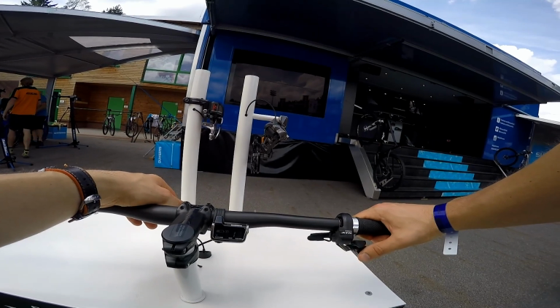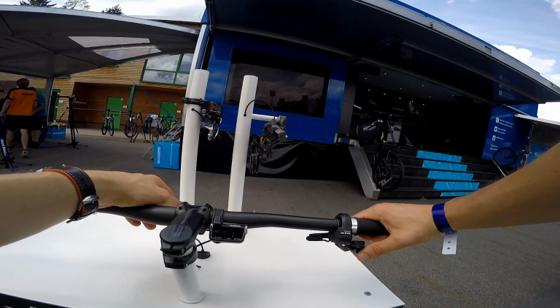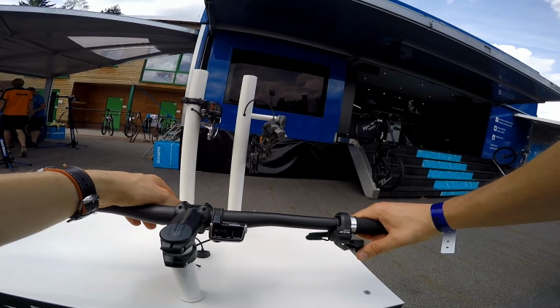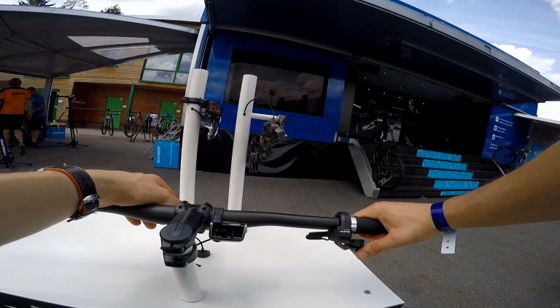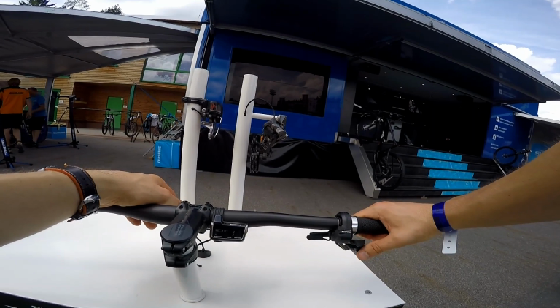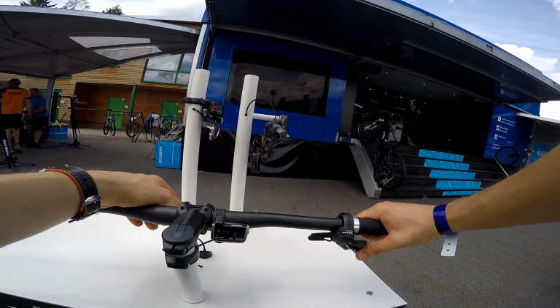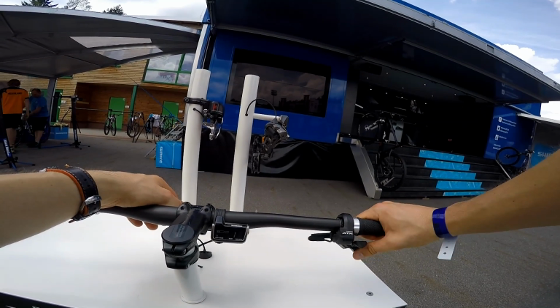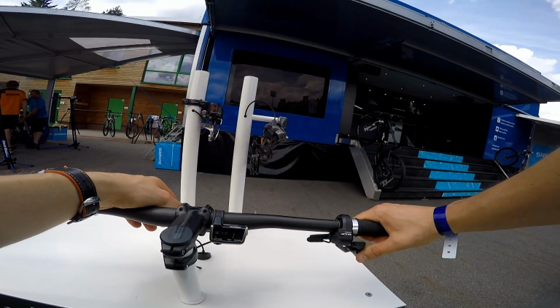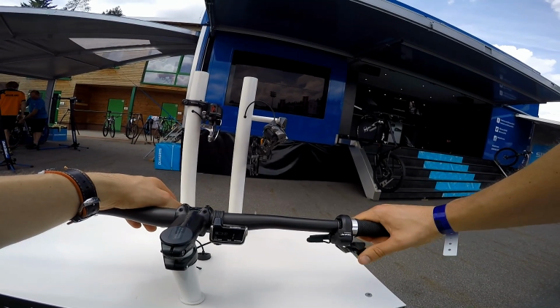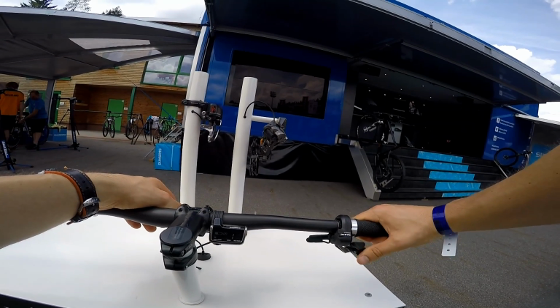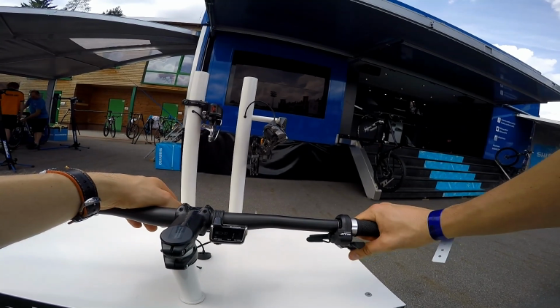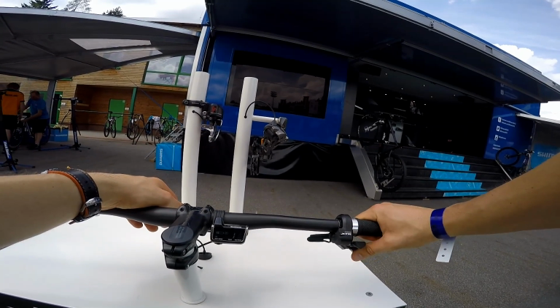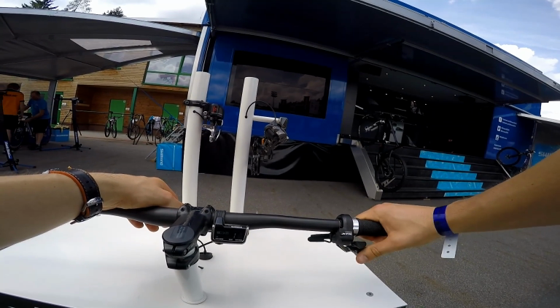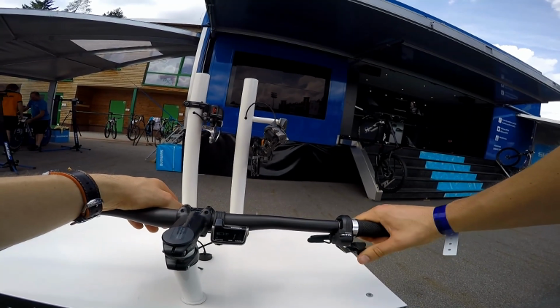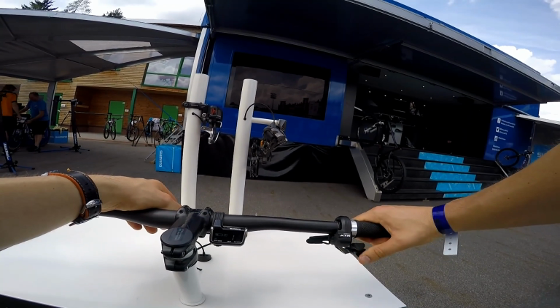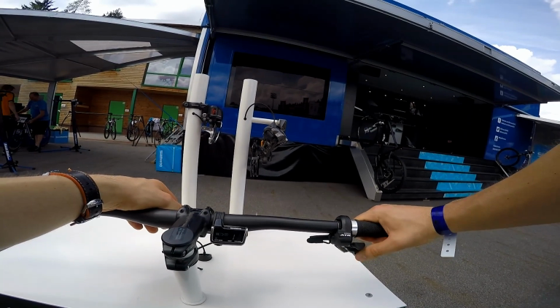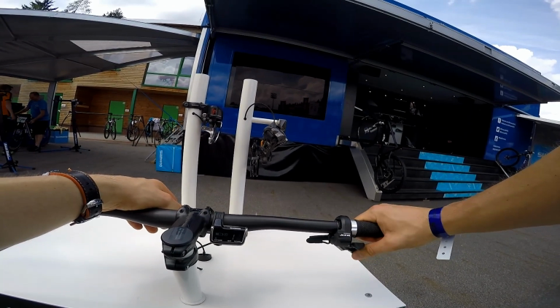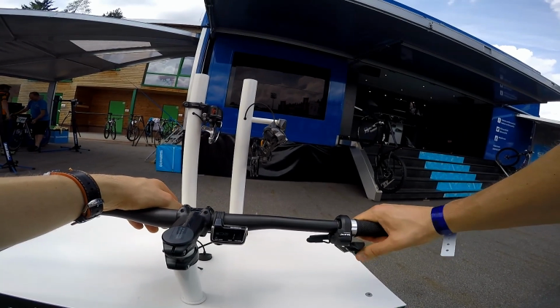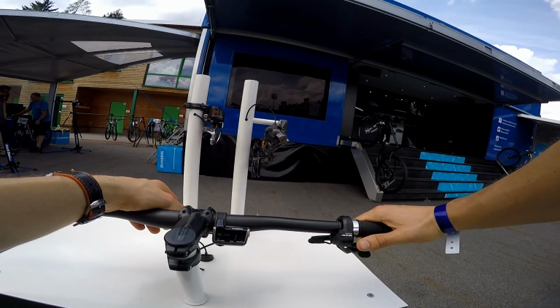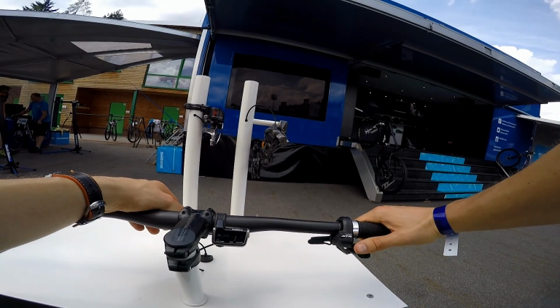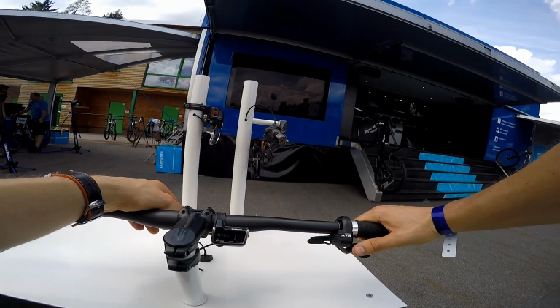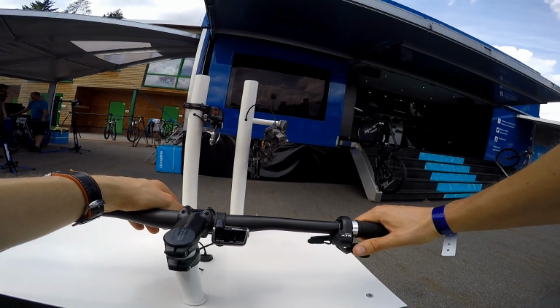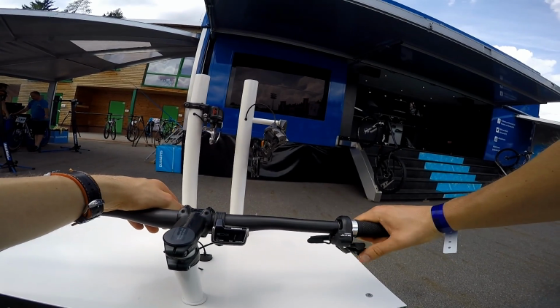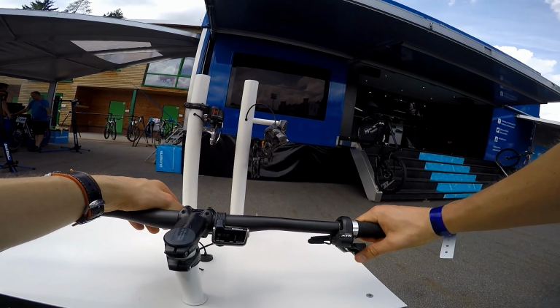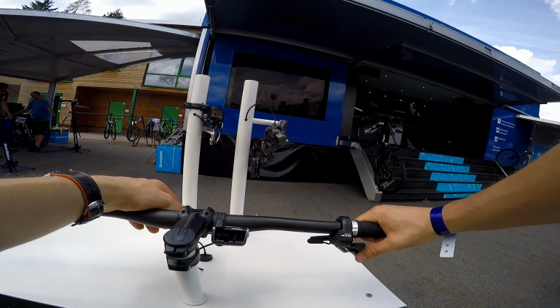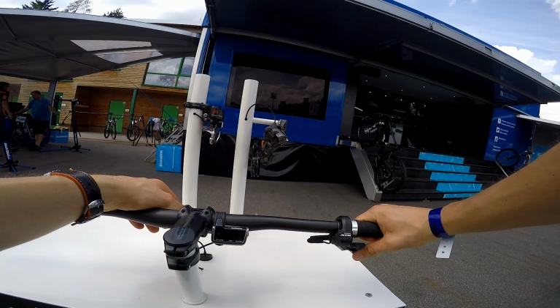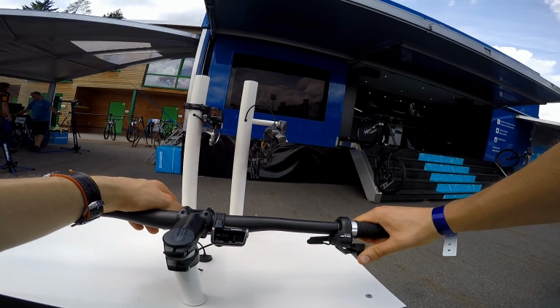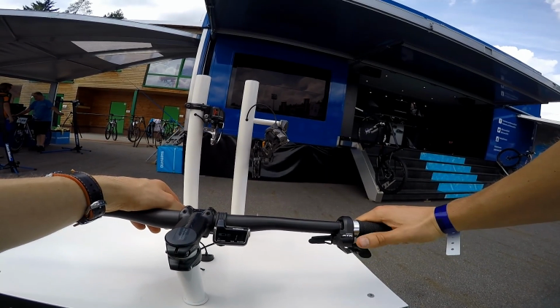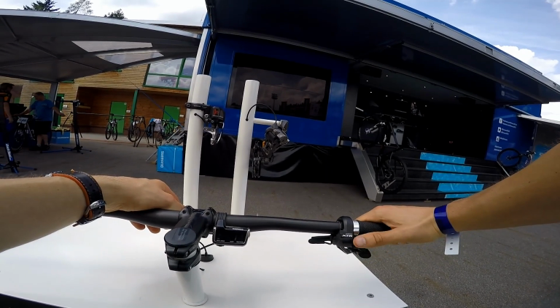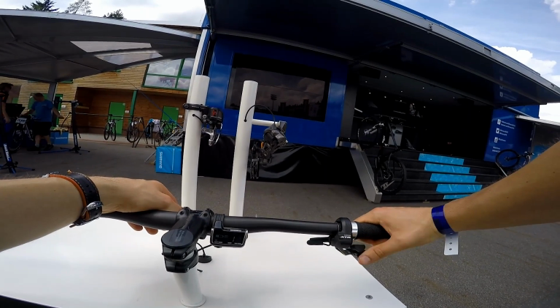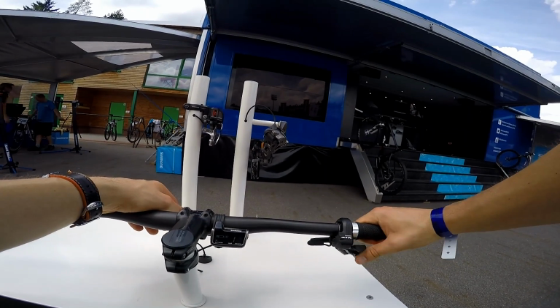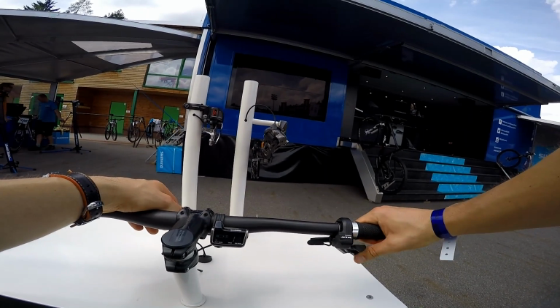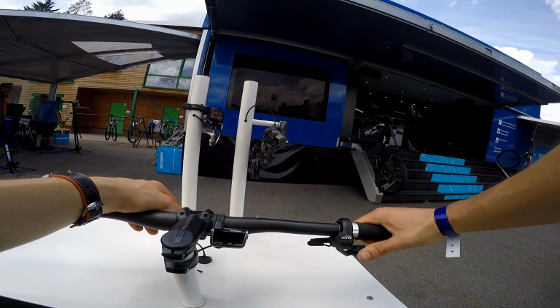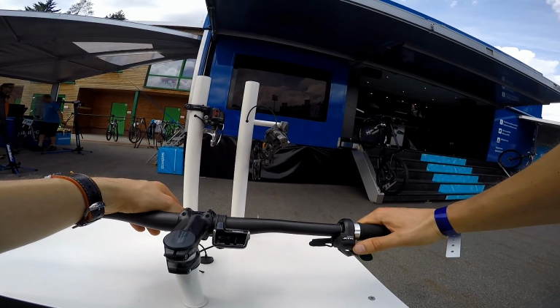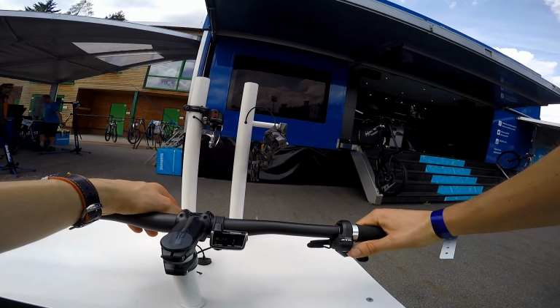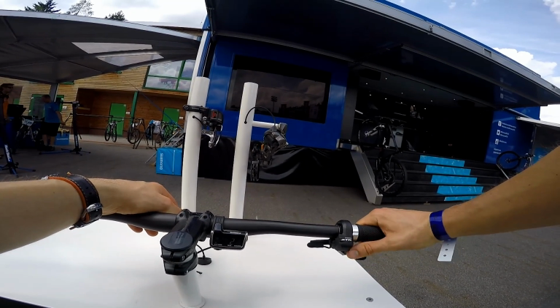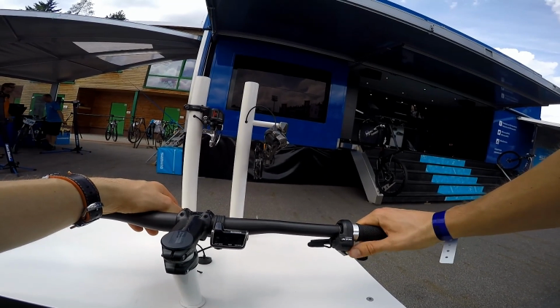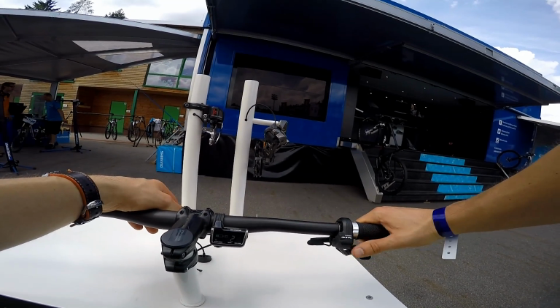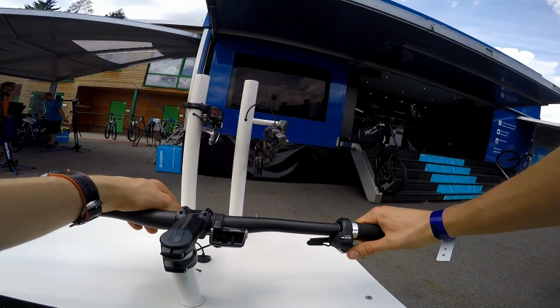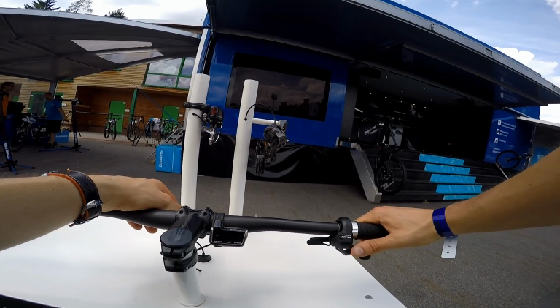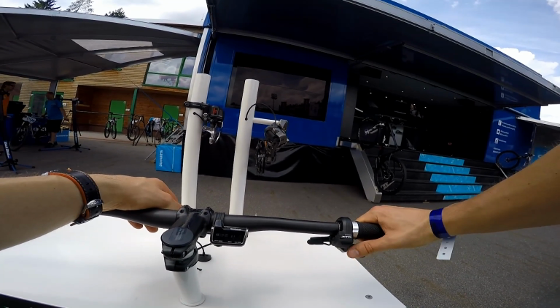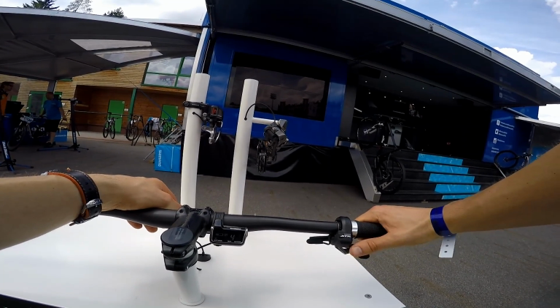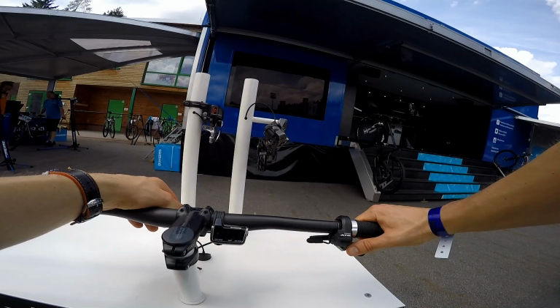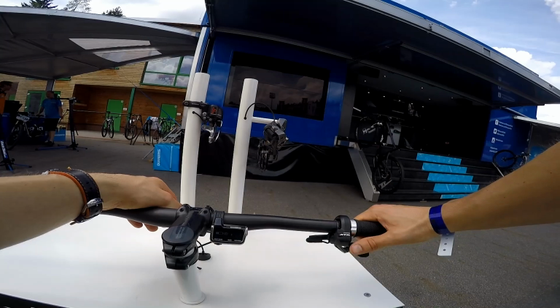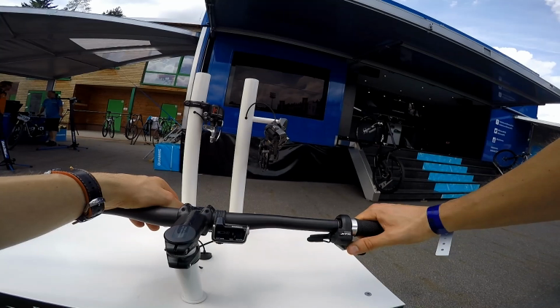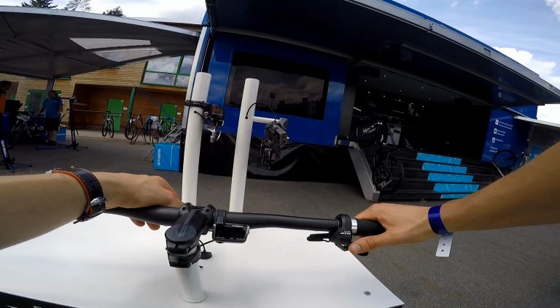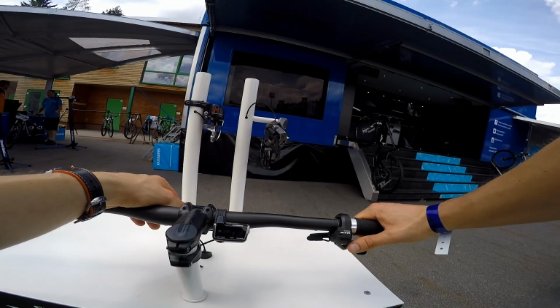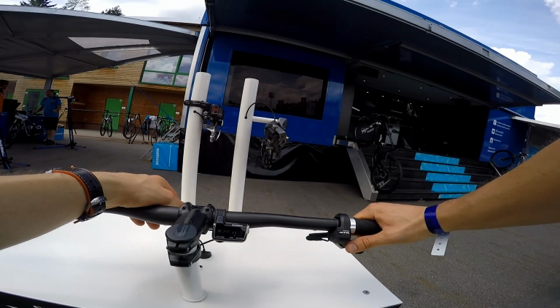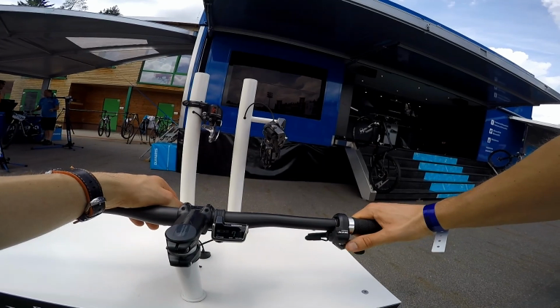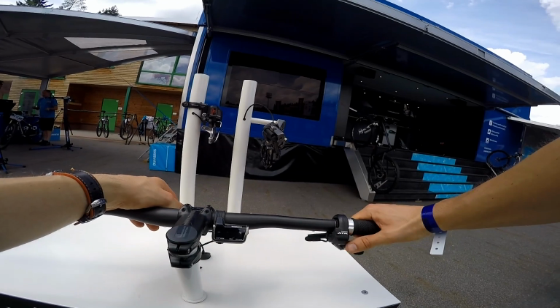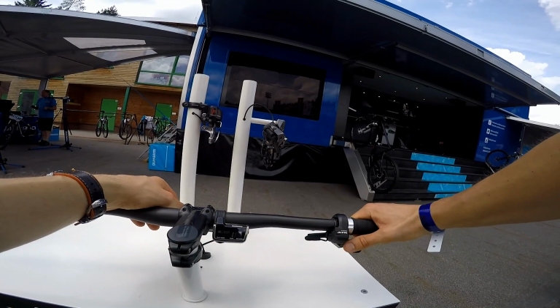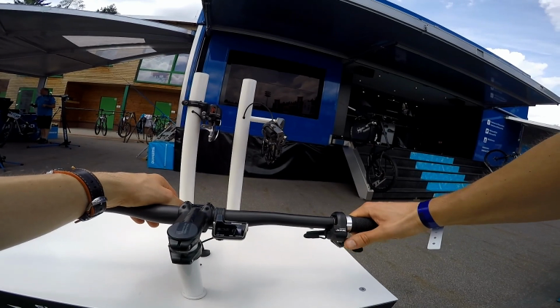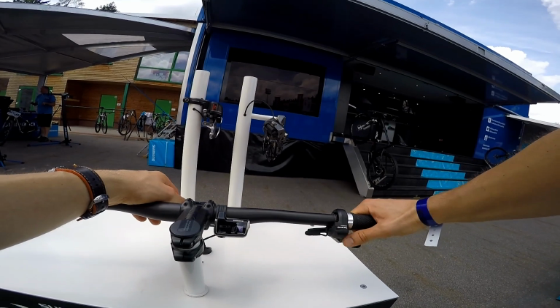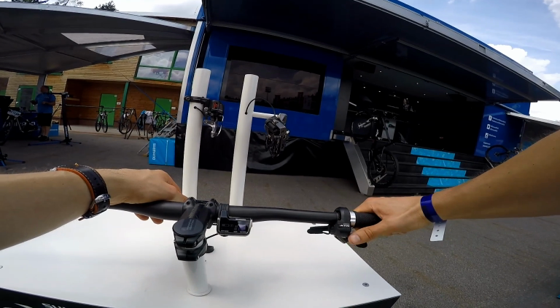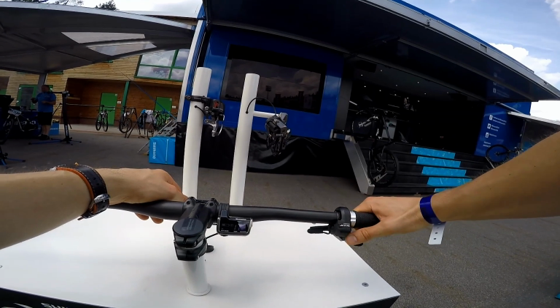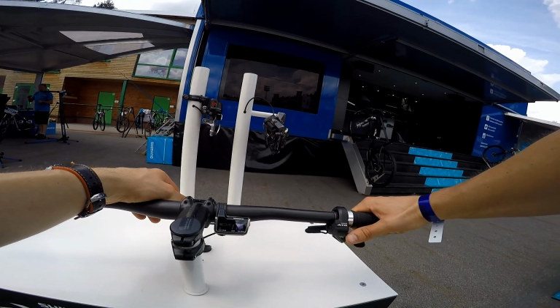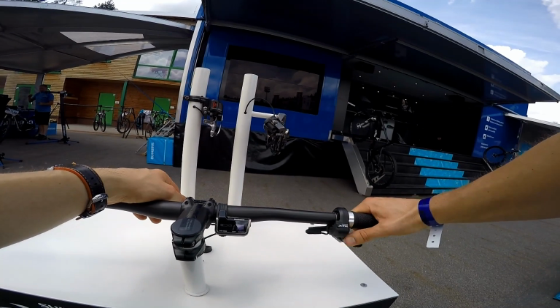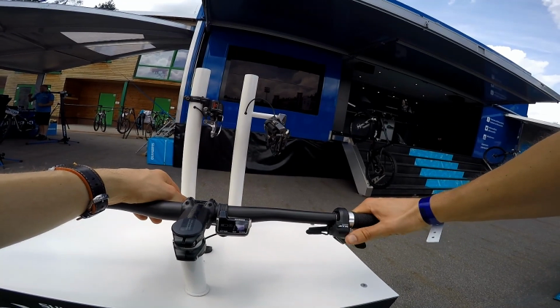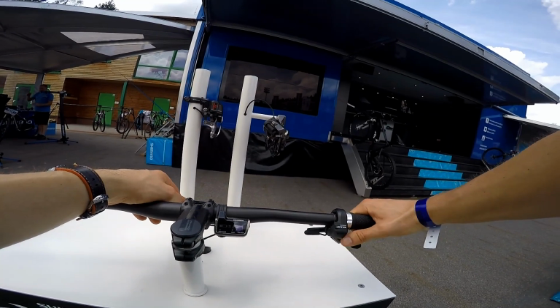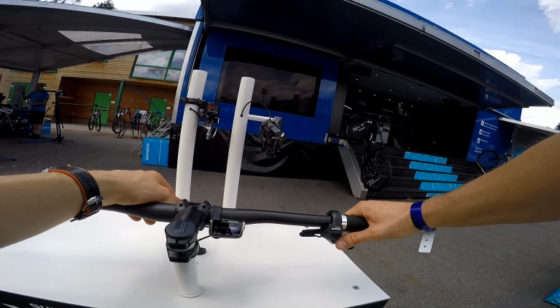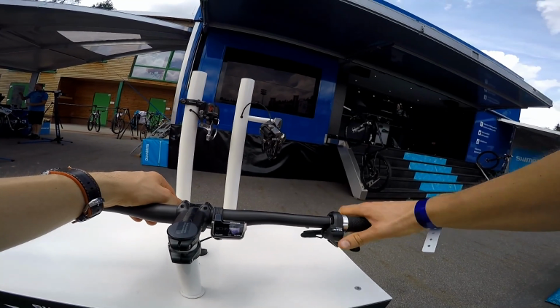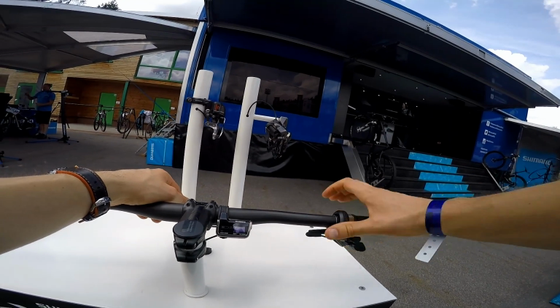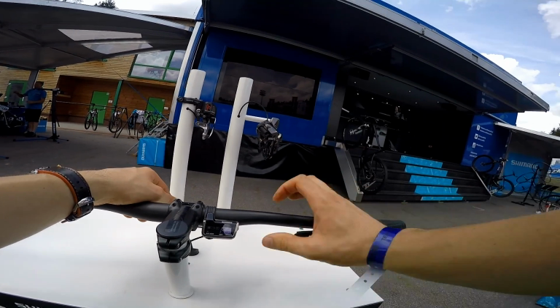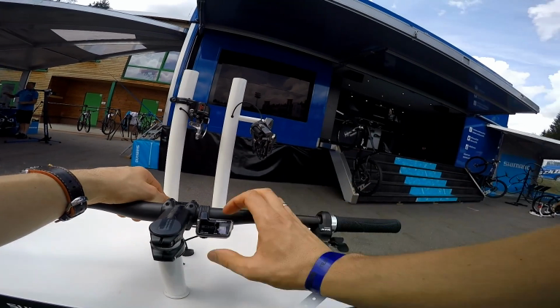Now I'm going to change the gear. It doesn't change the gear in M mode. It doesn't change it.